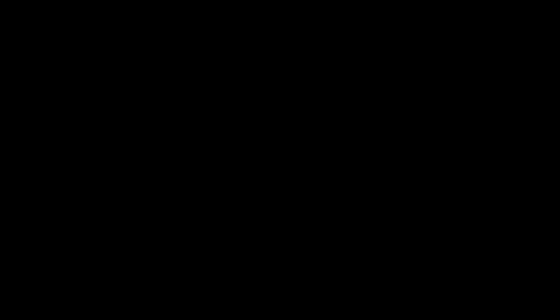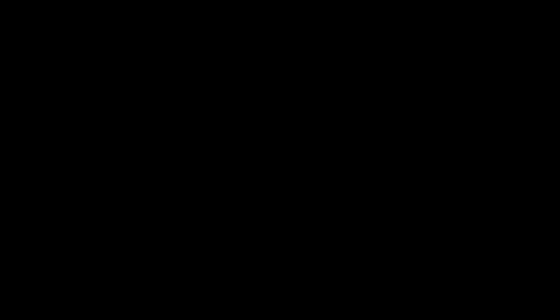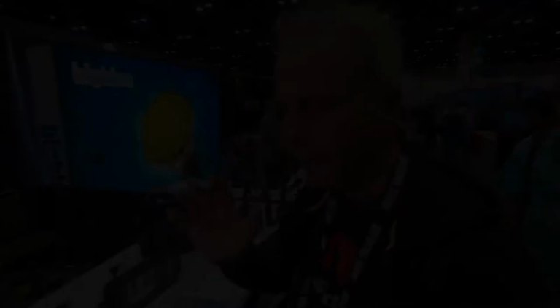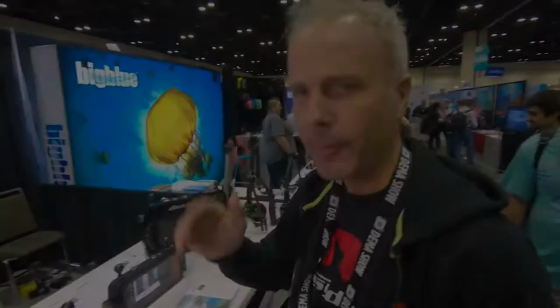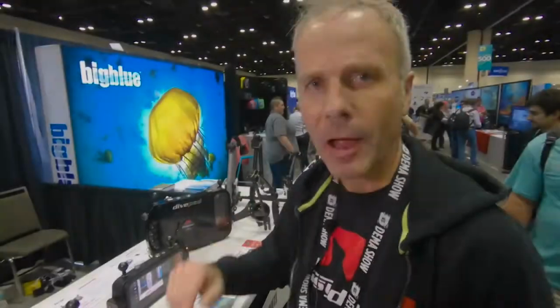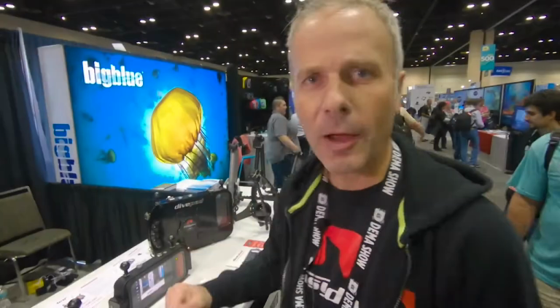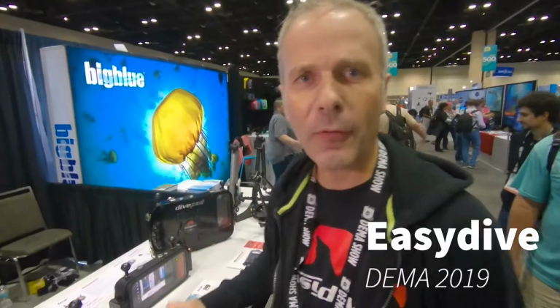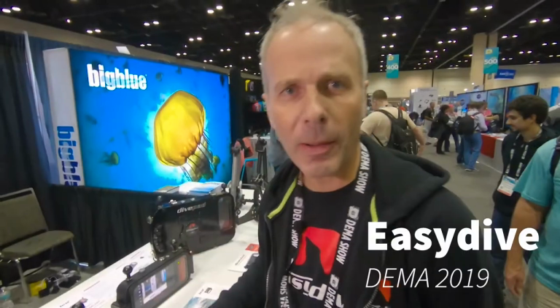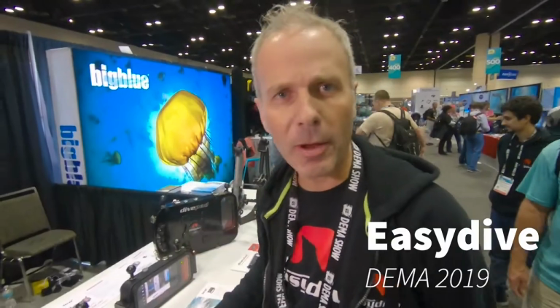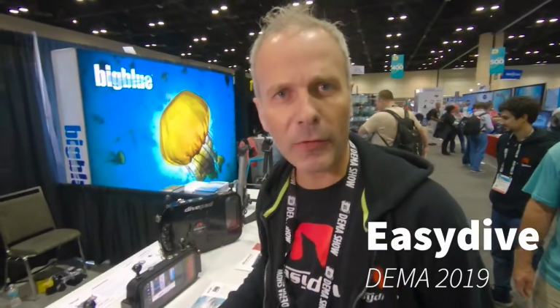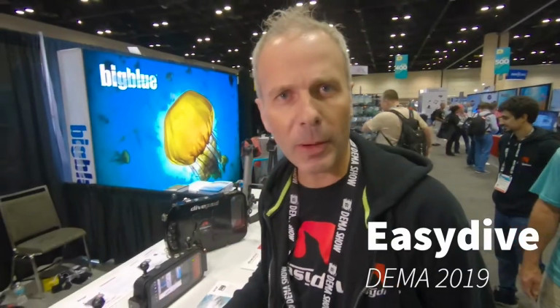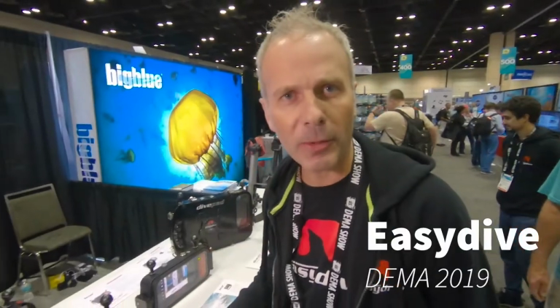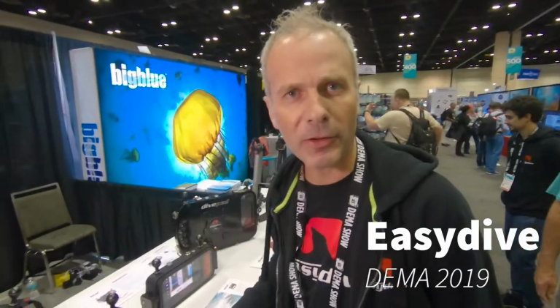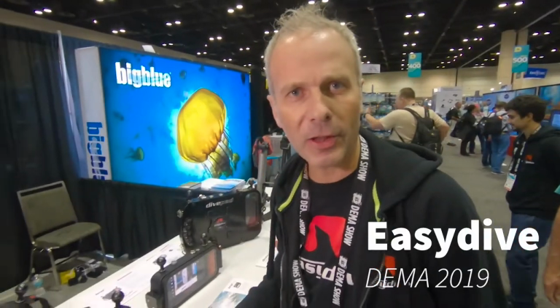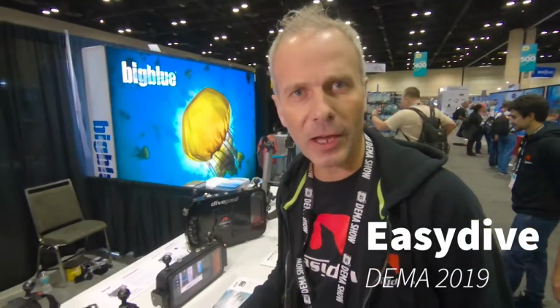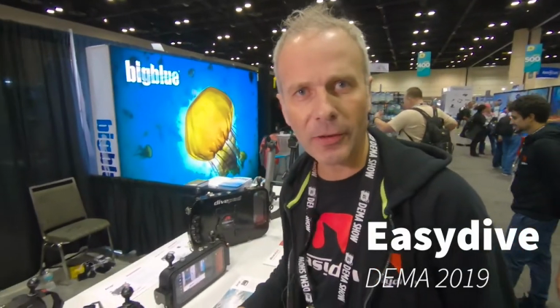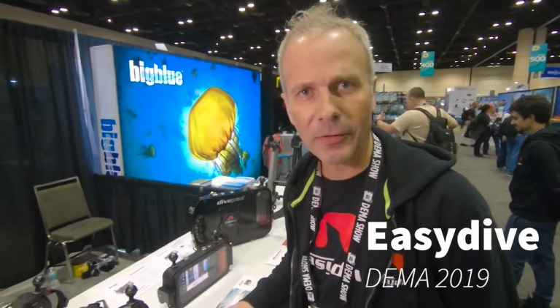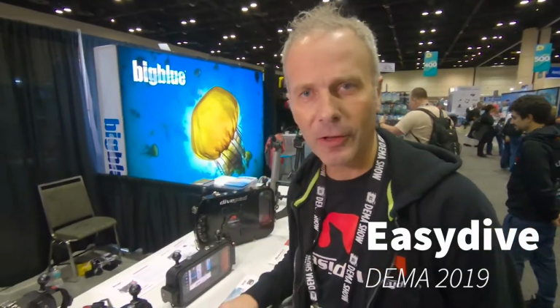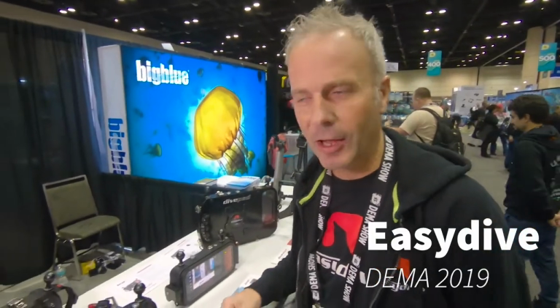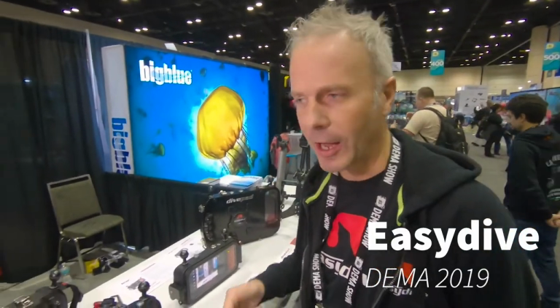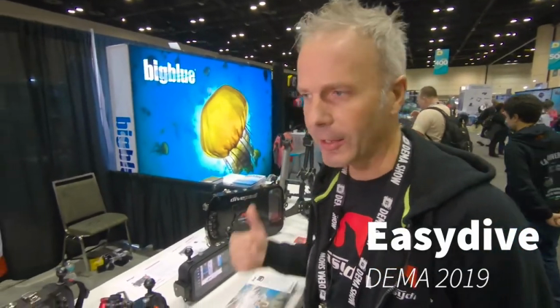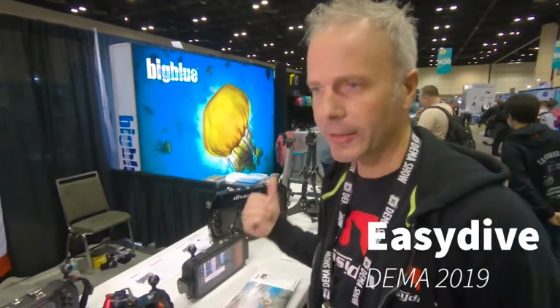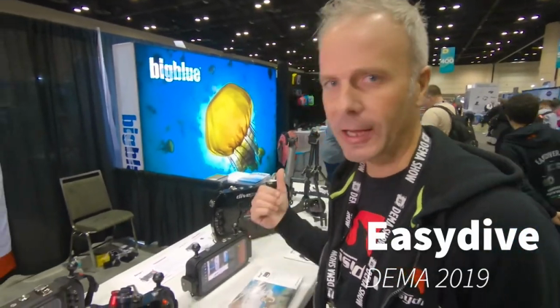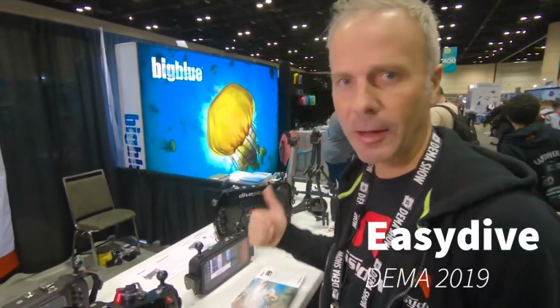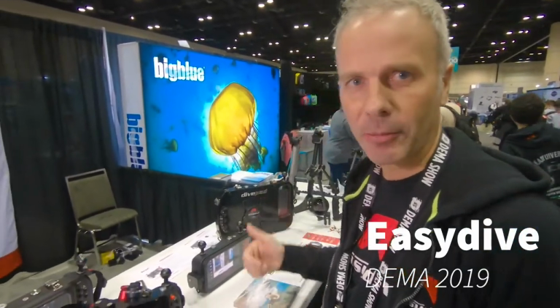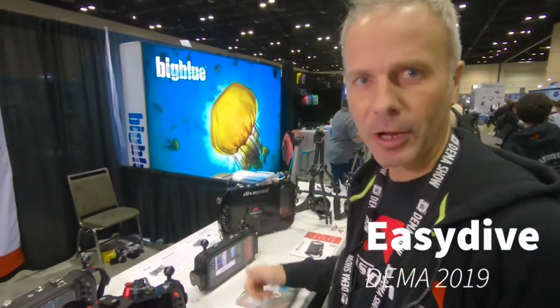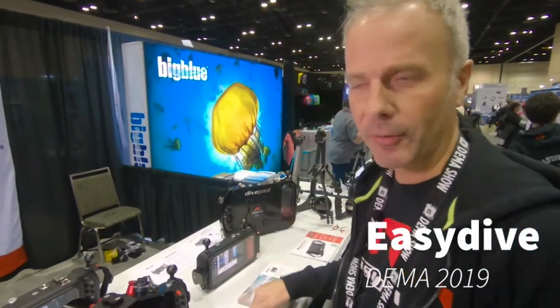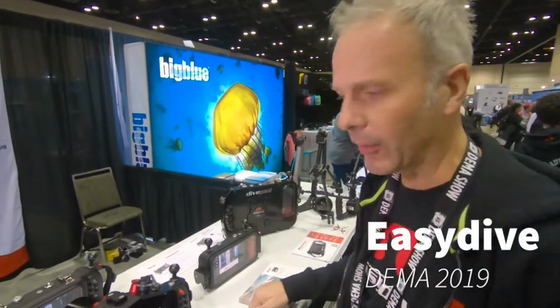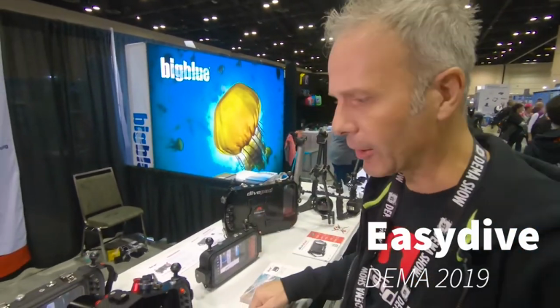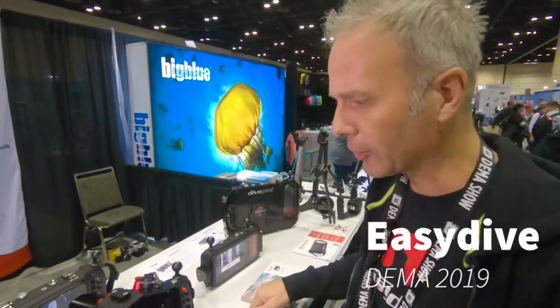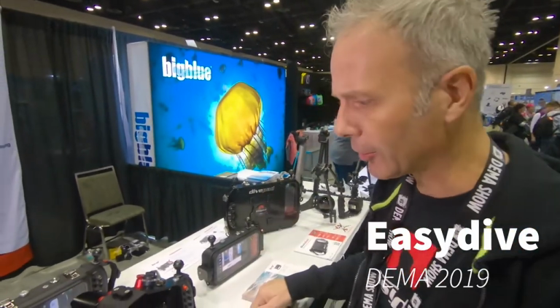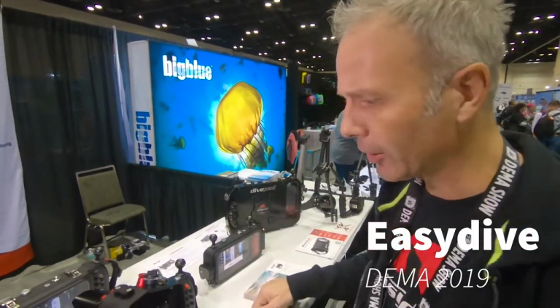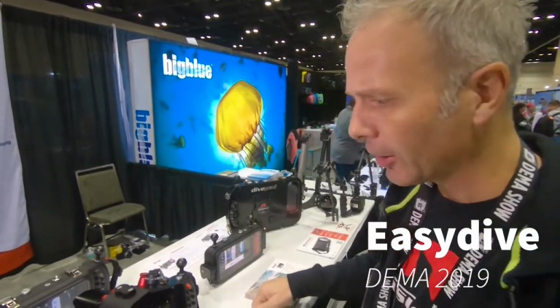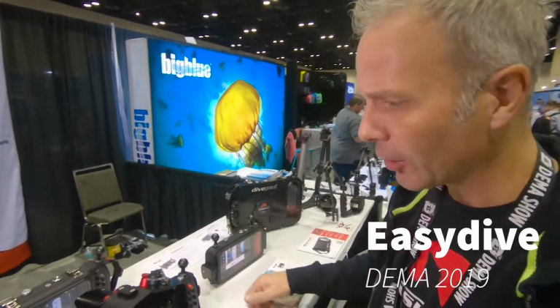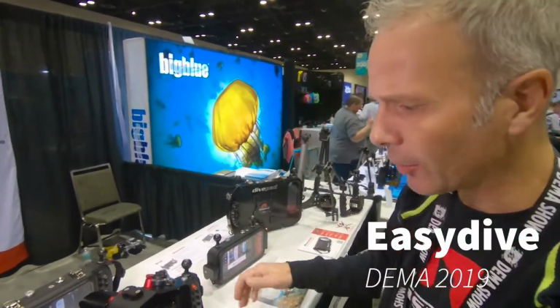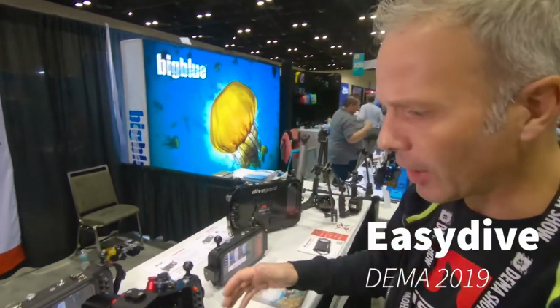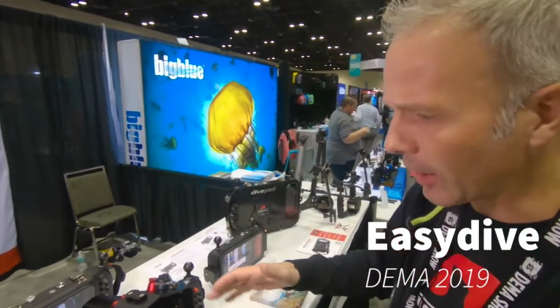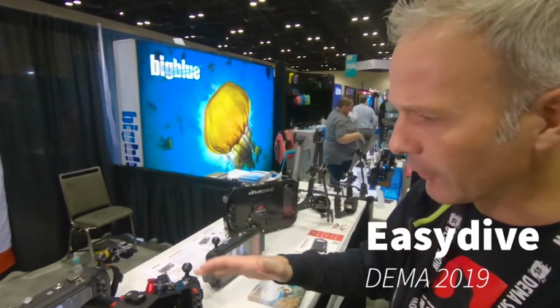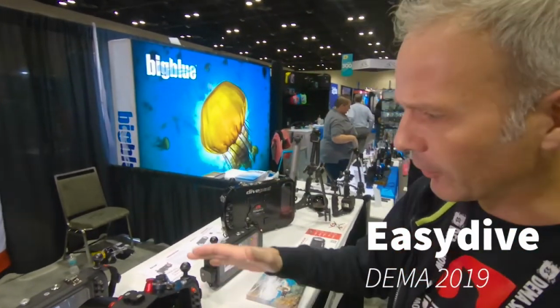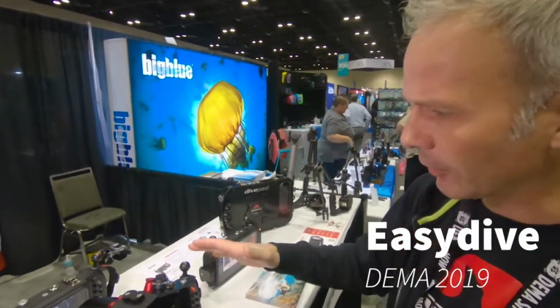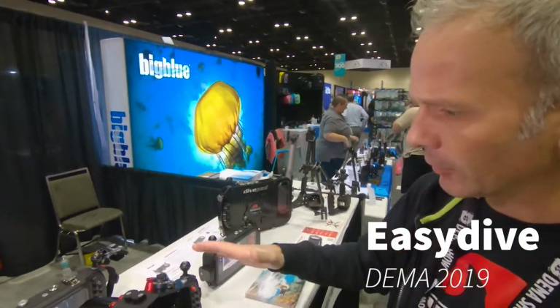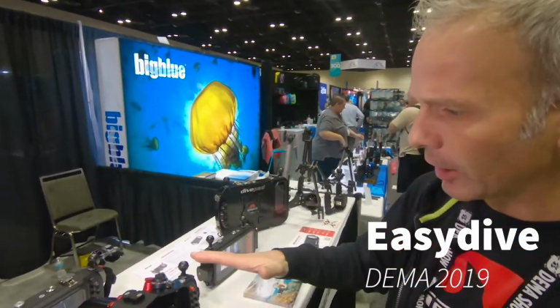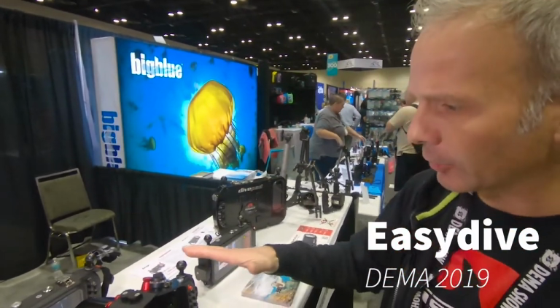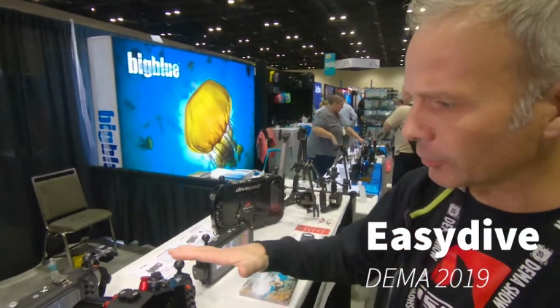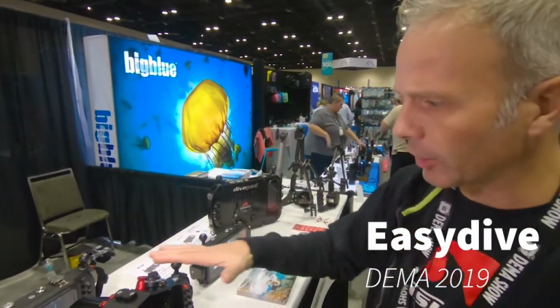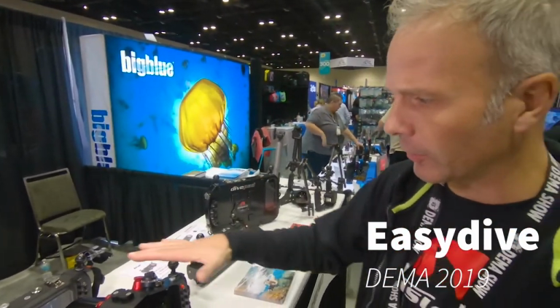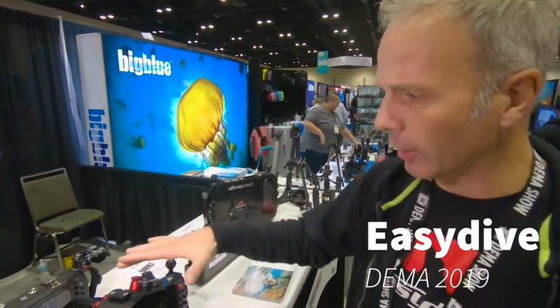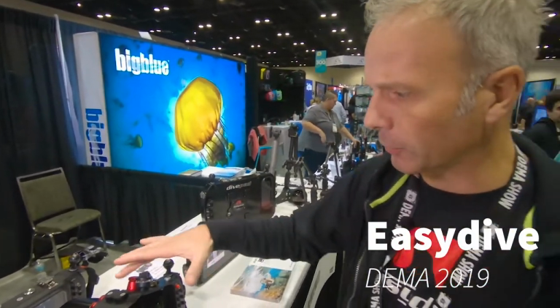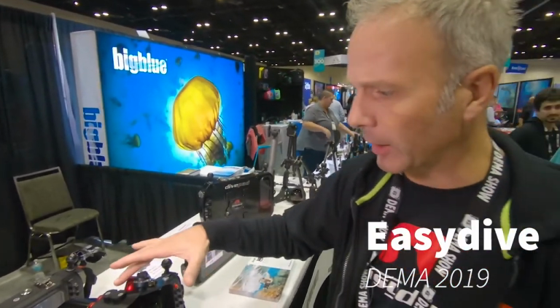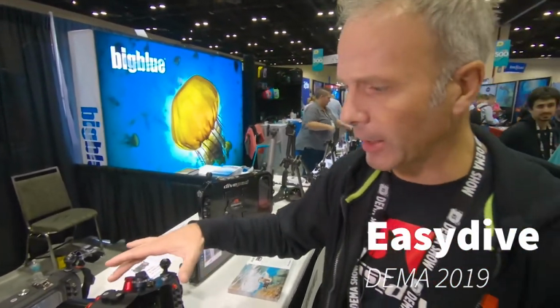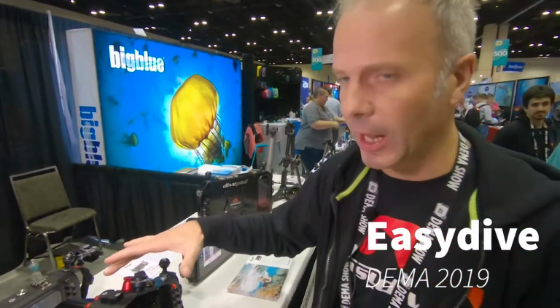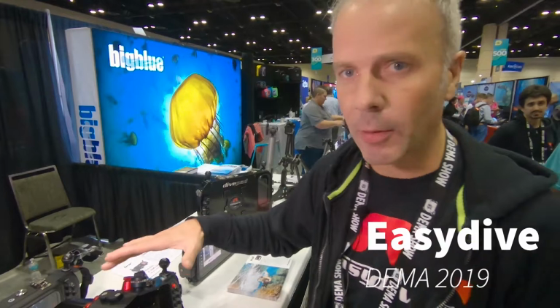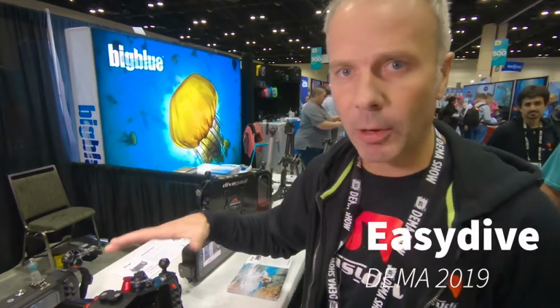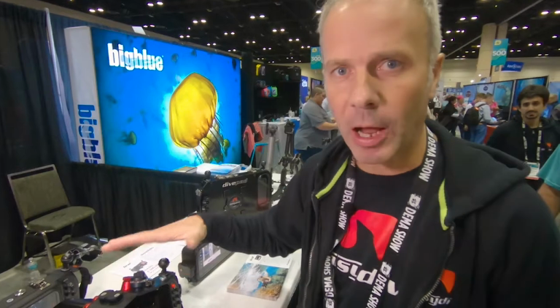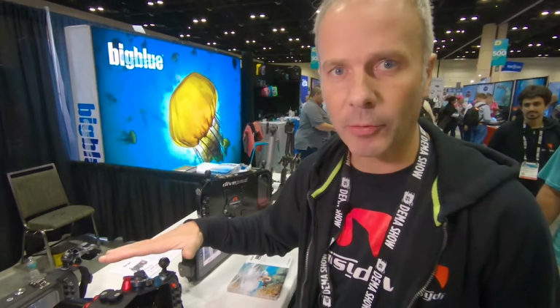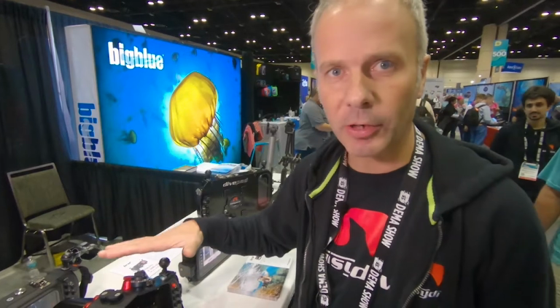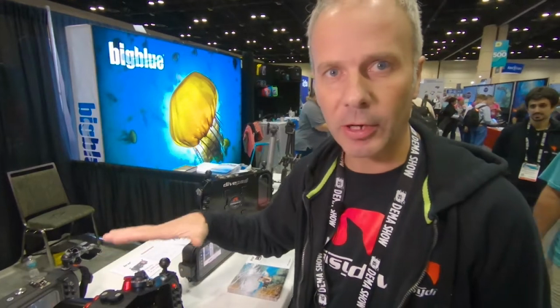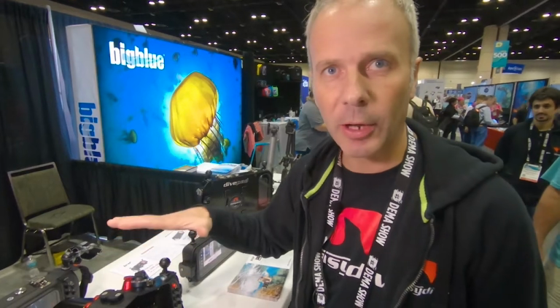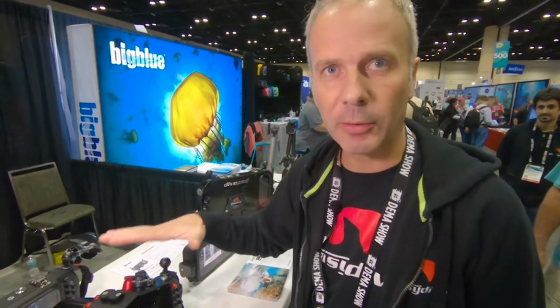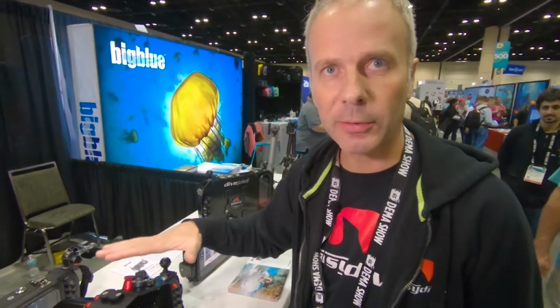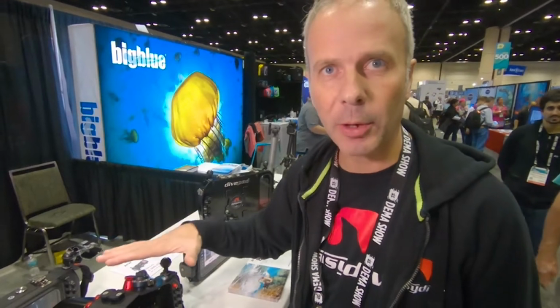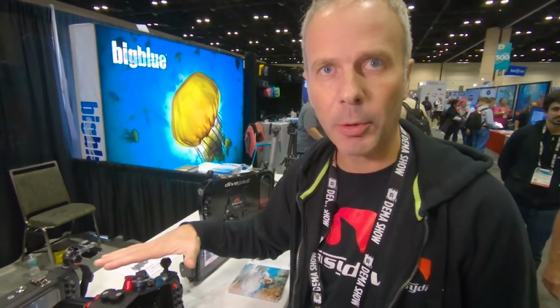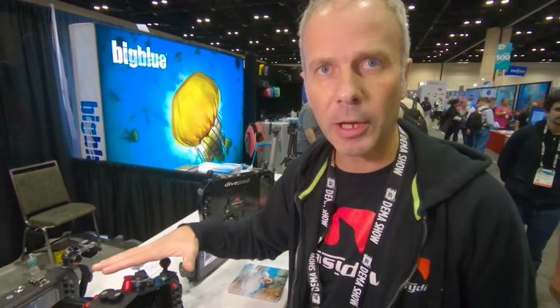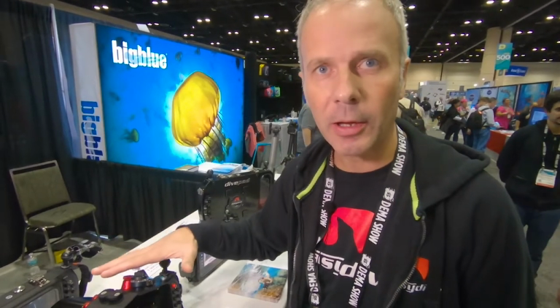Hi, I'm Fabio from Easy Dive and the Carbon Amp Factory. Today we explain our housing, the Leo 3 Wii.